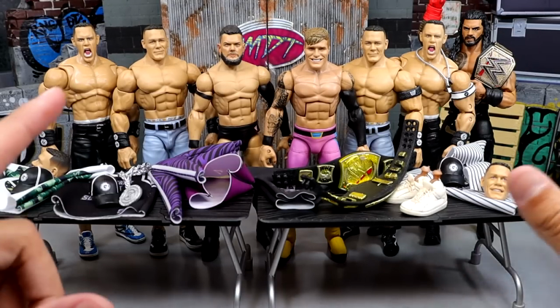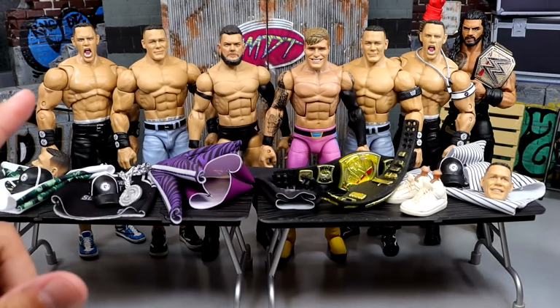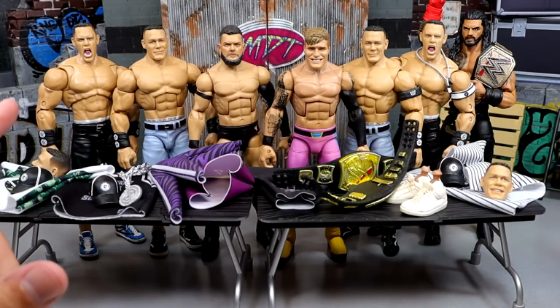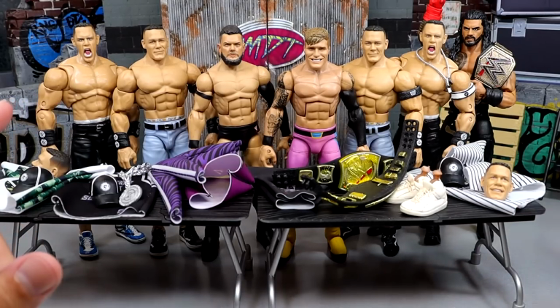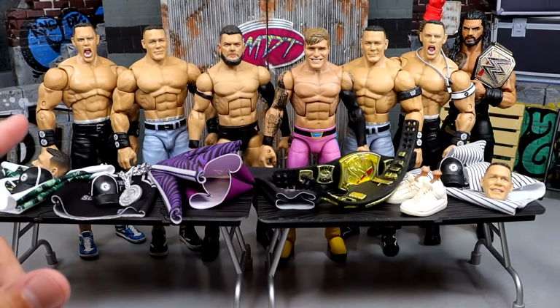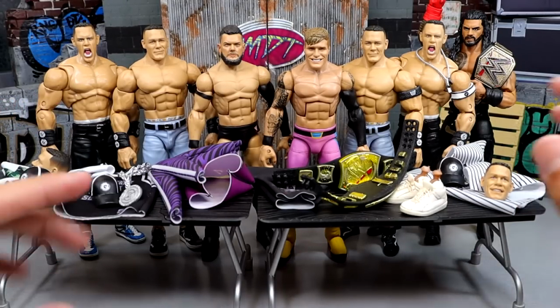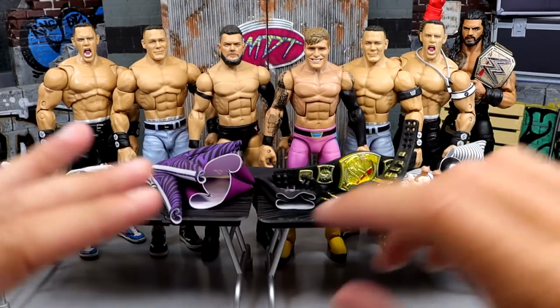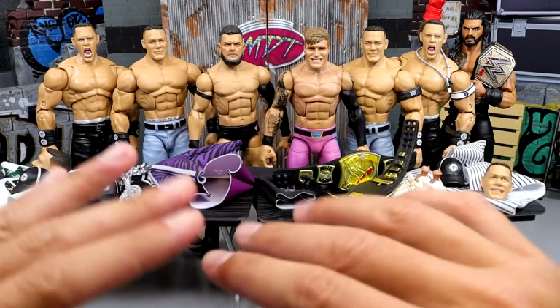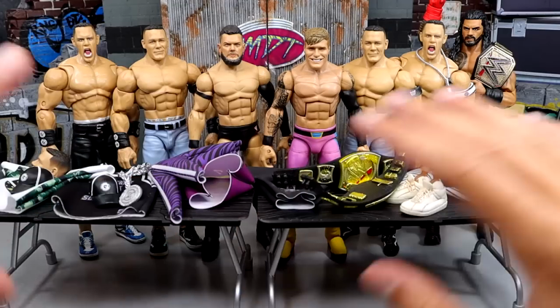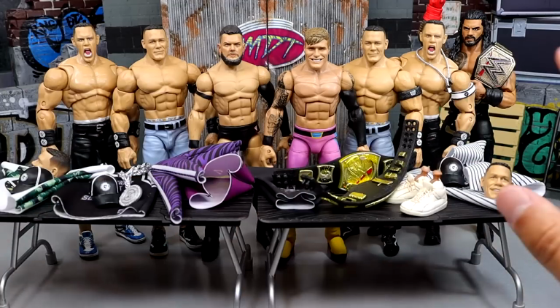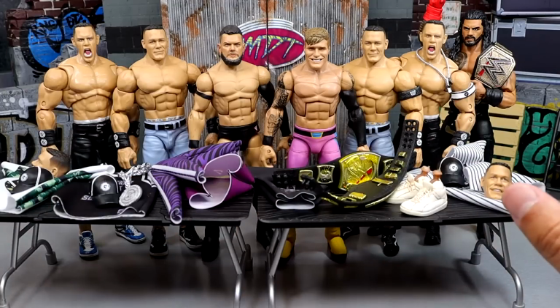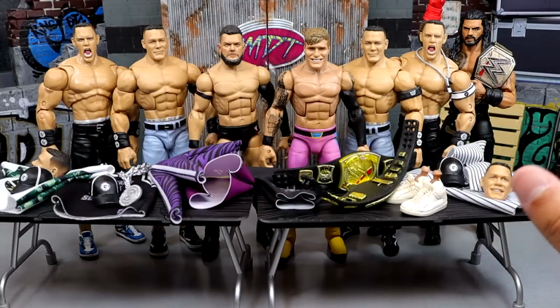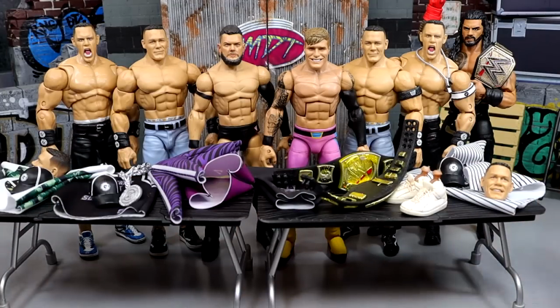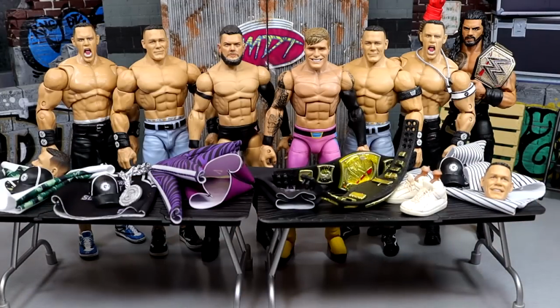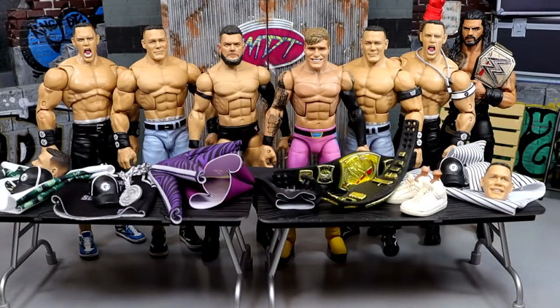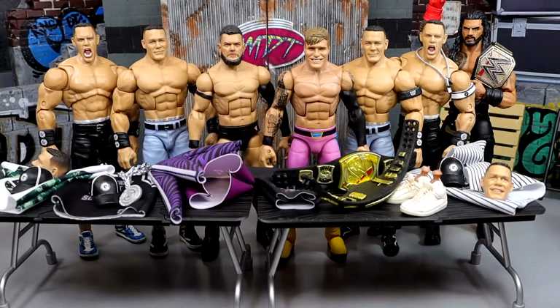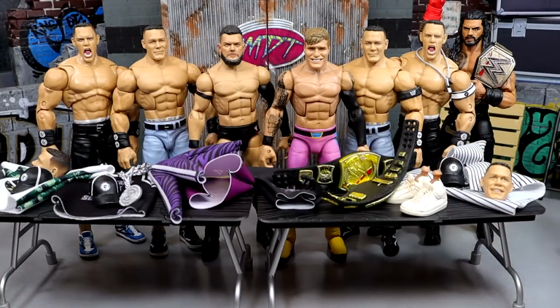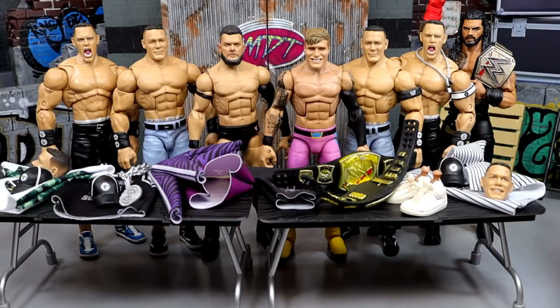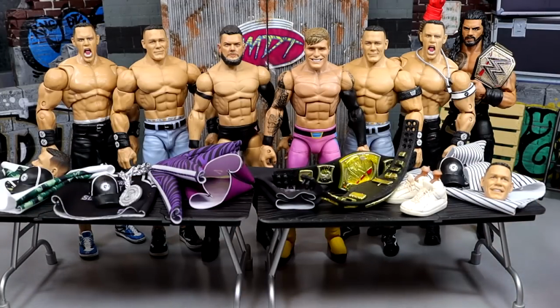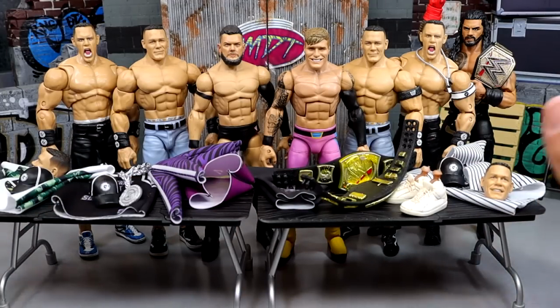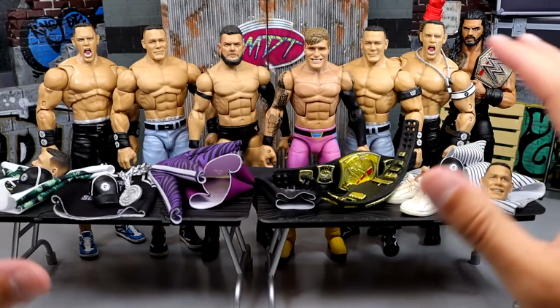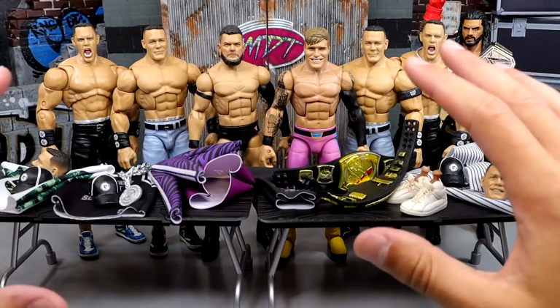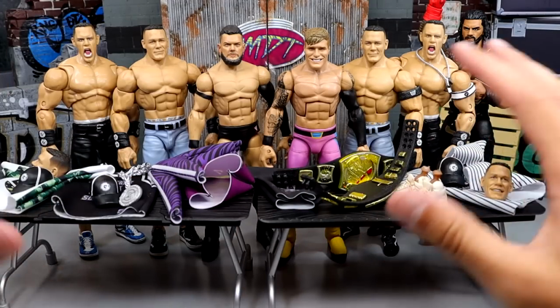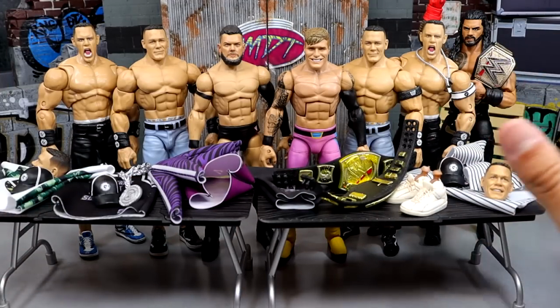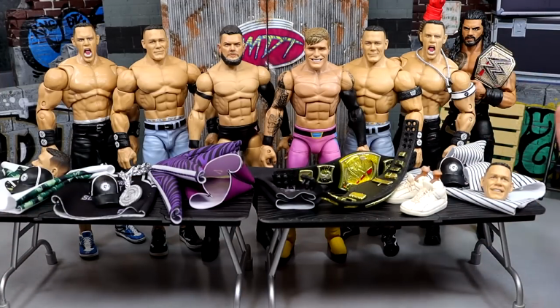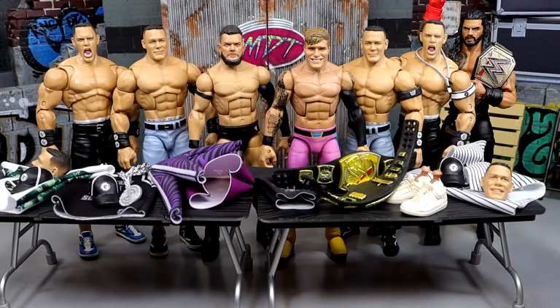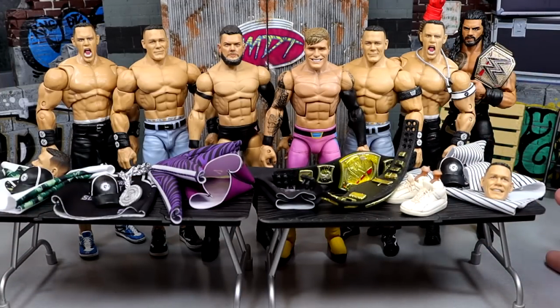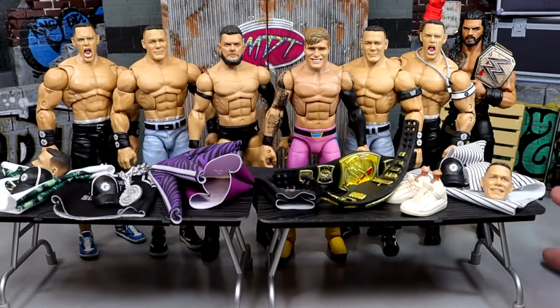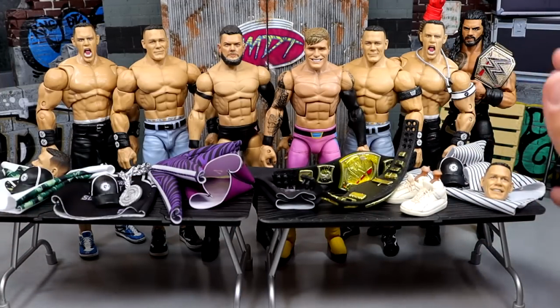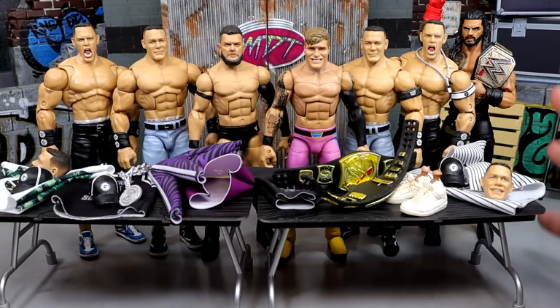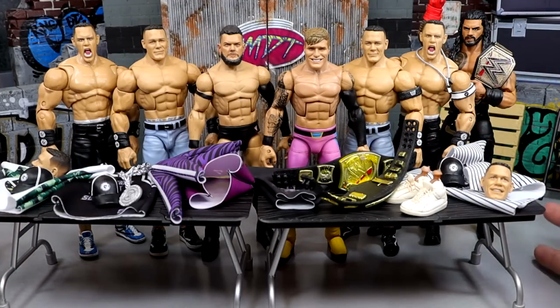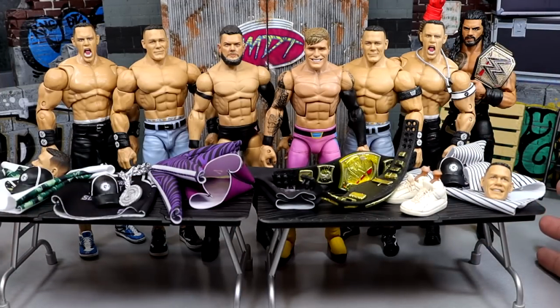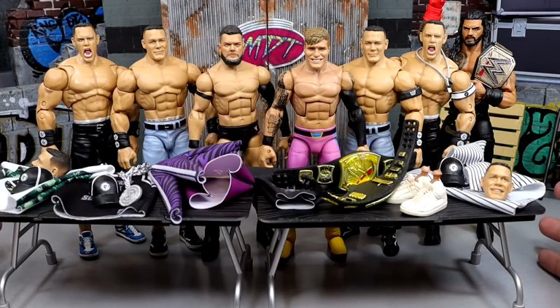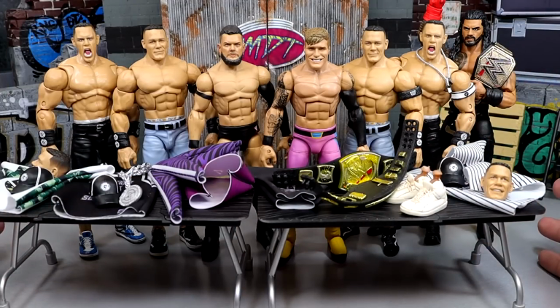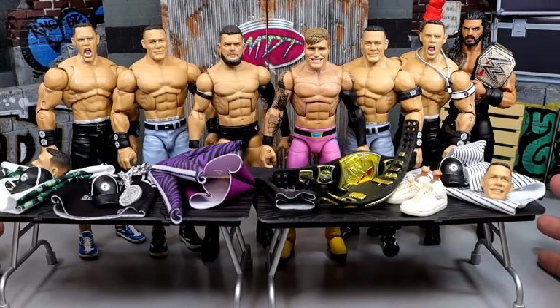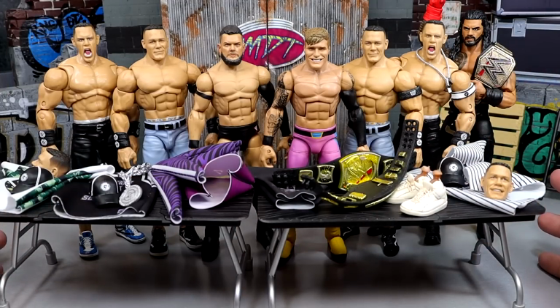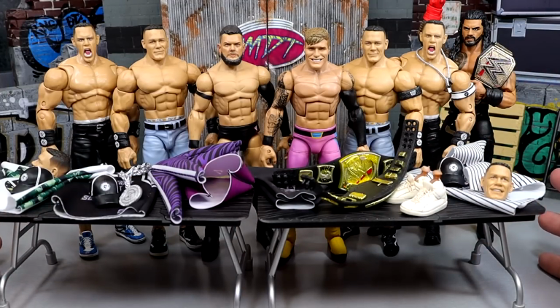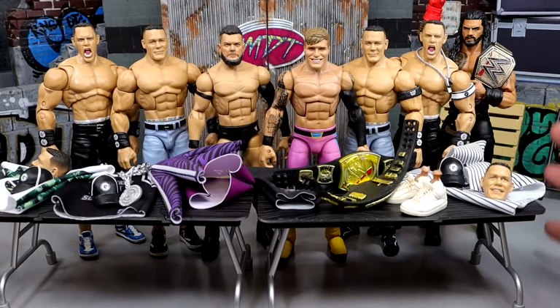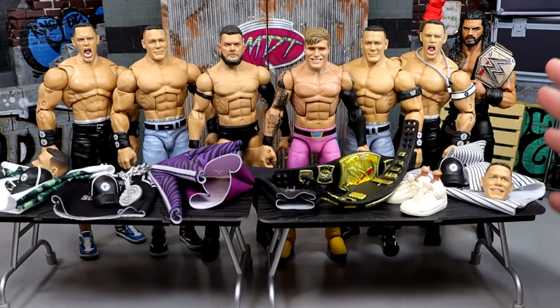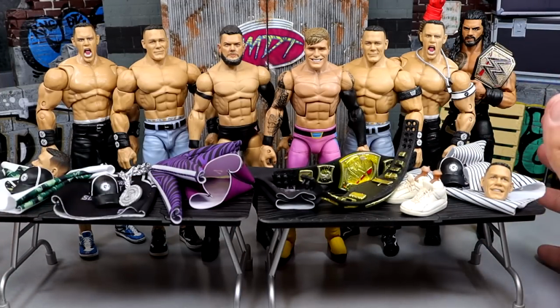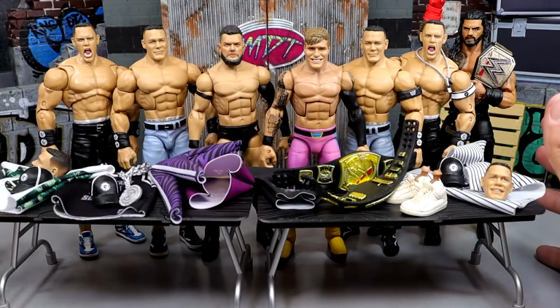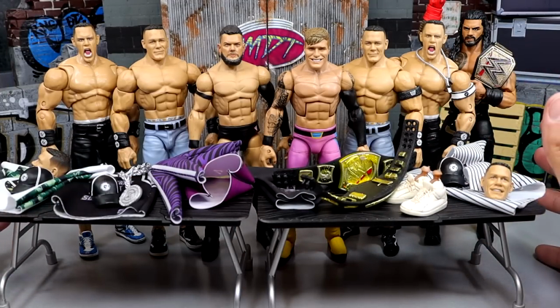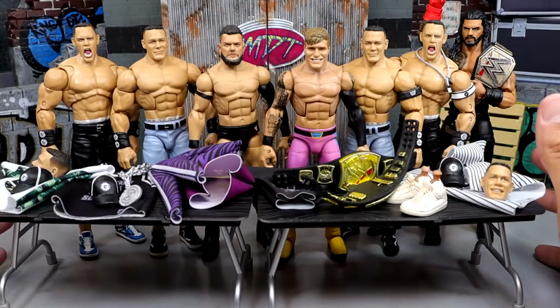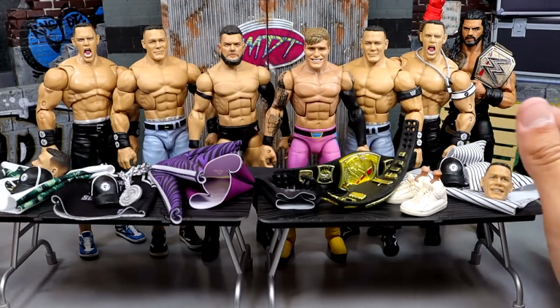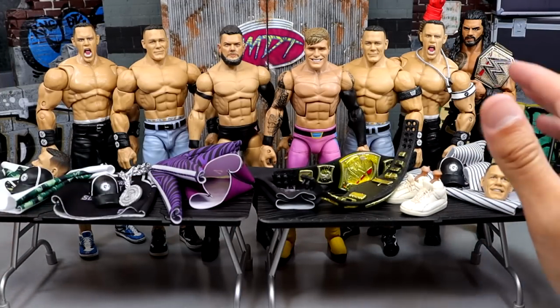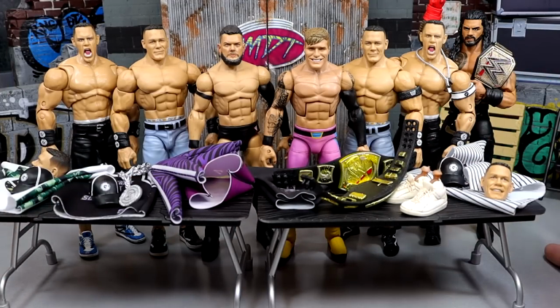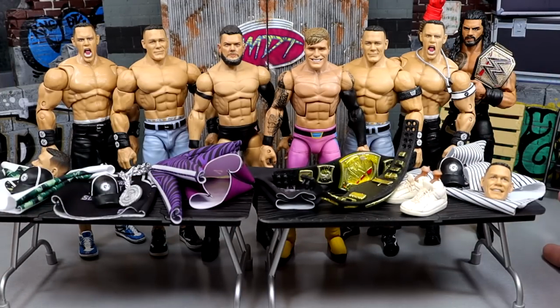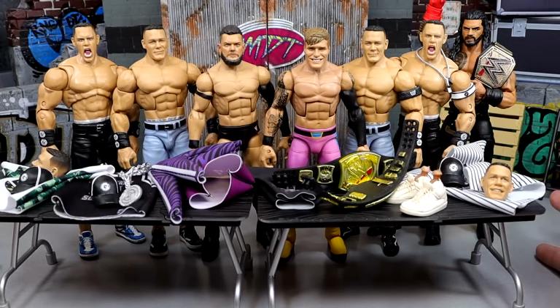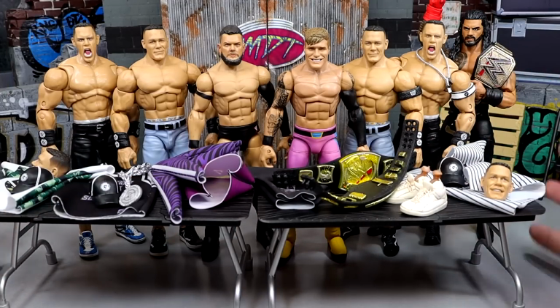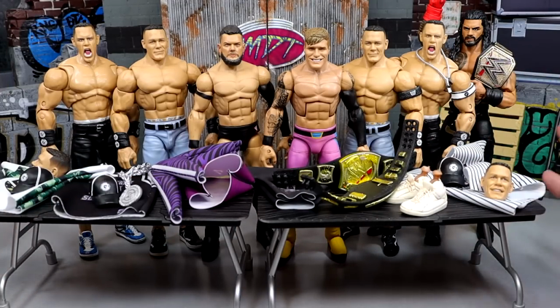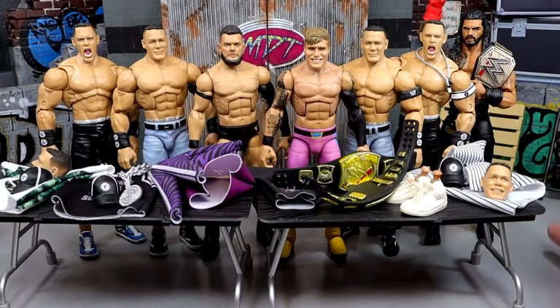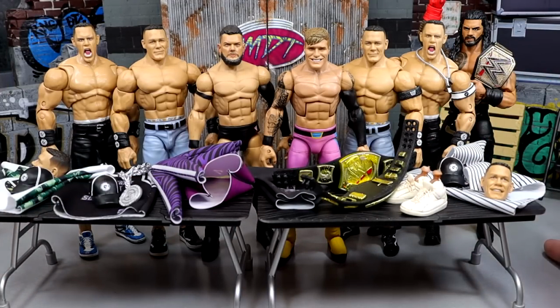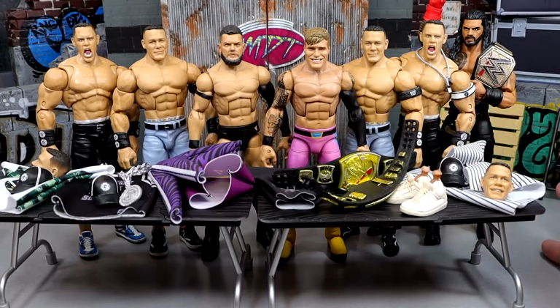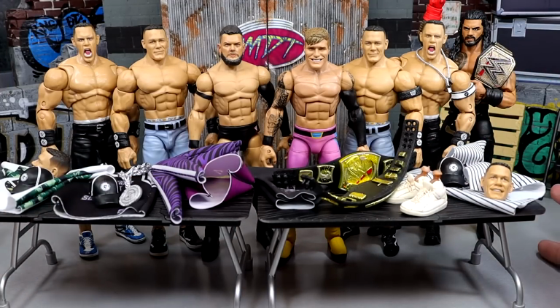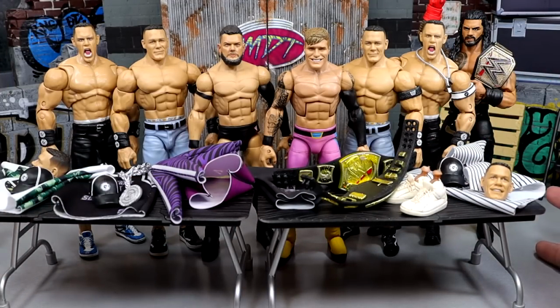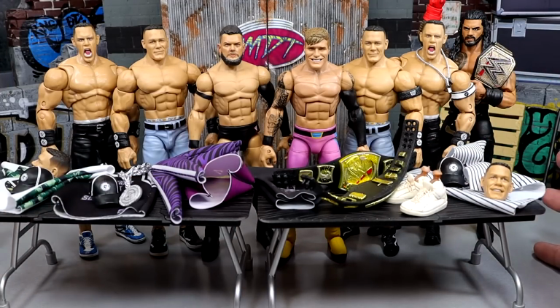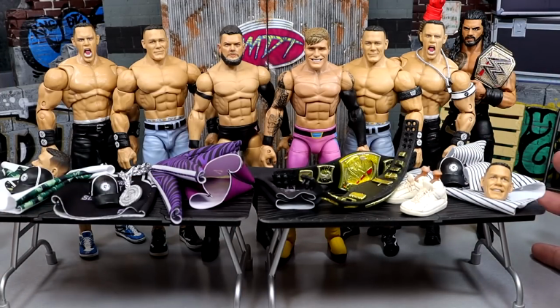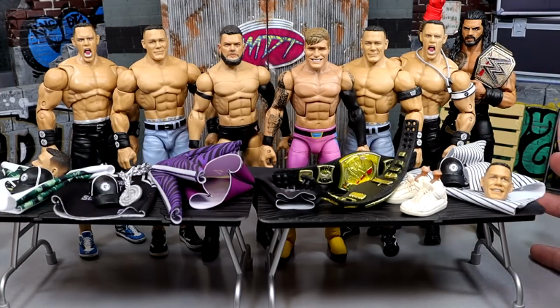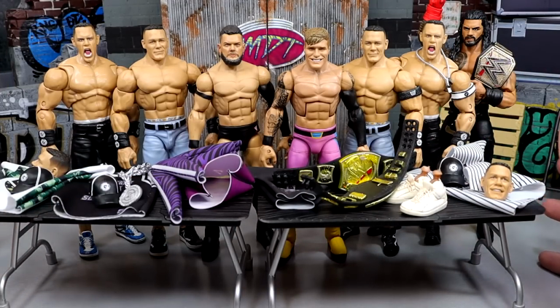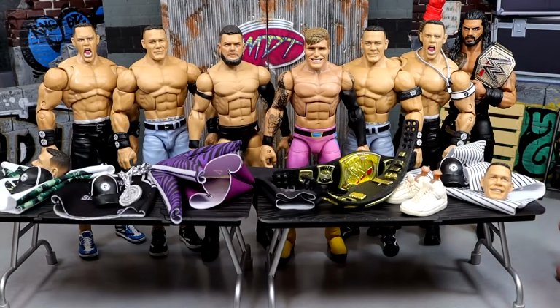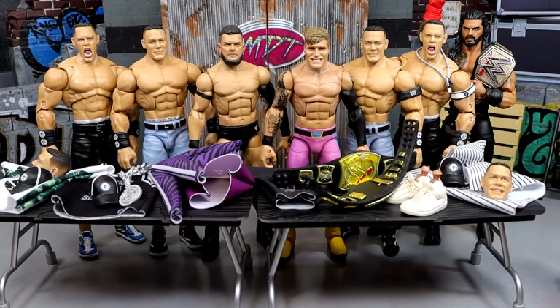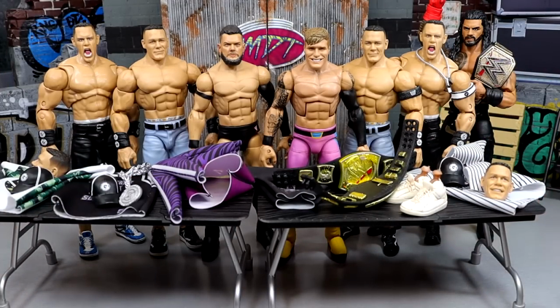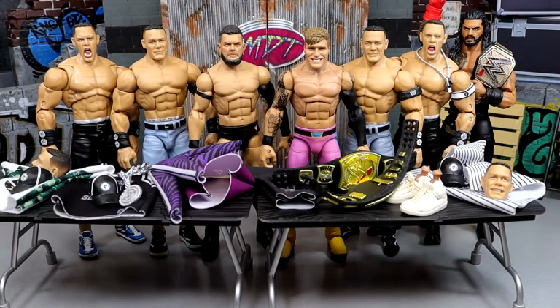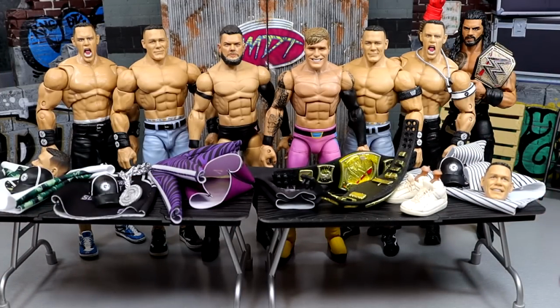In this video, we're going to be fixing up these figures and dressing them up in the clothing that we have here. Dubbed the name WWE Action Figure Closet.